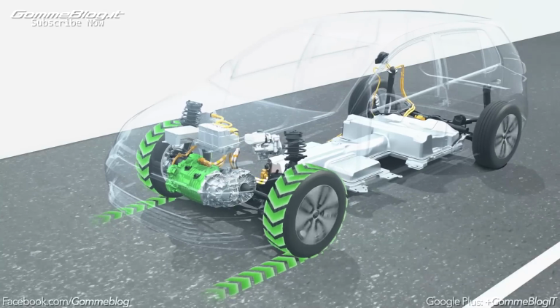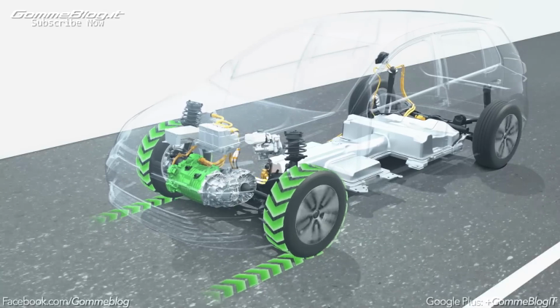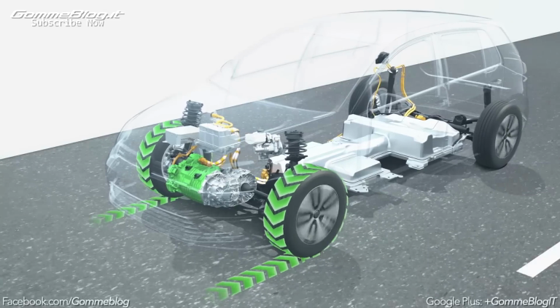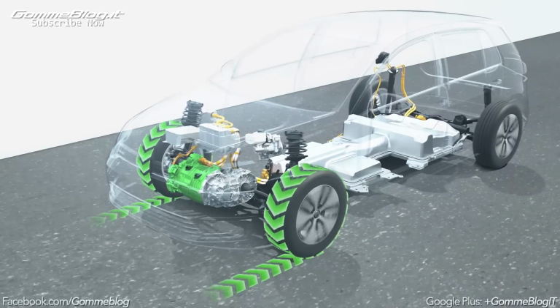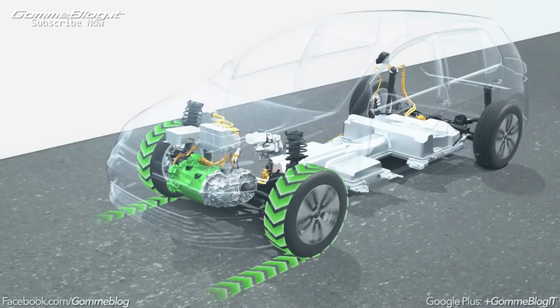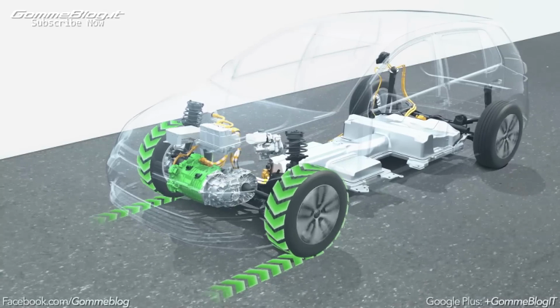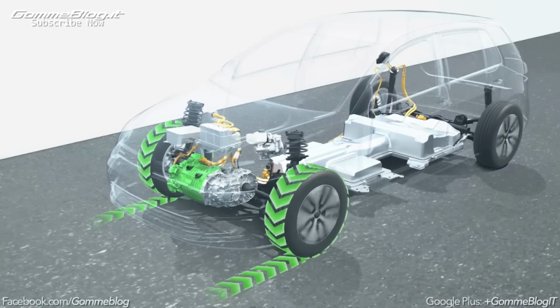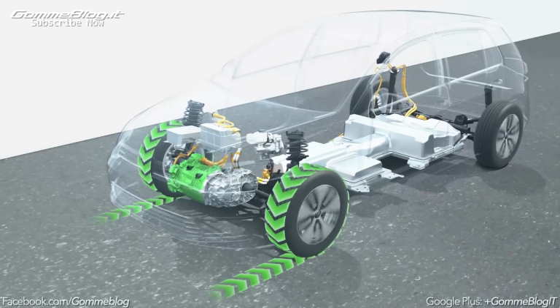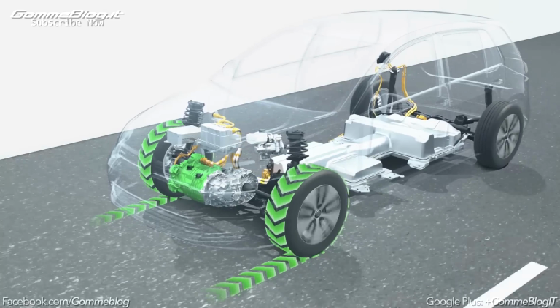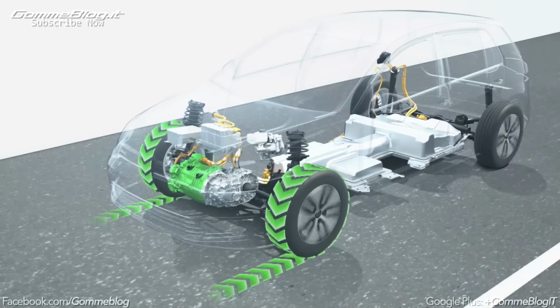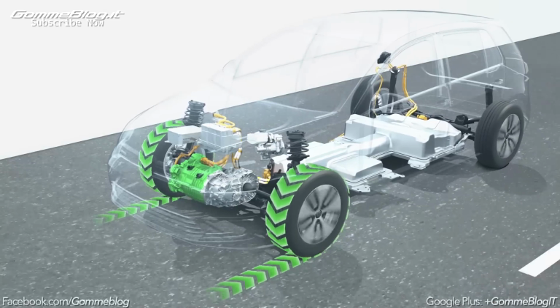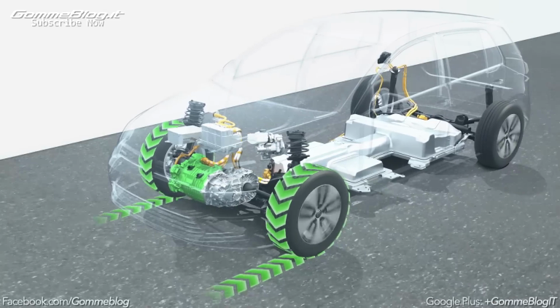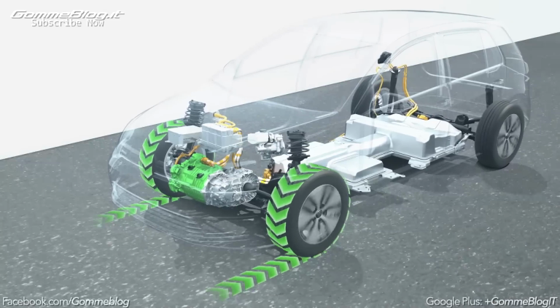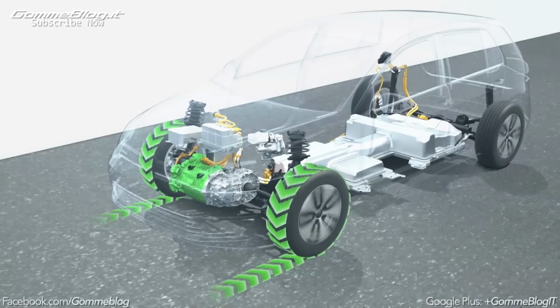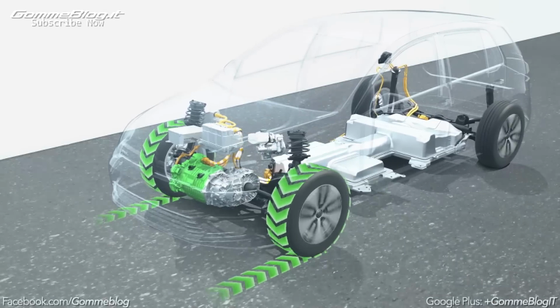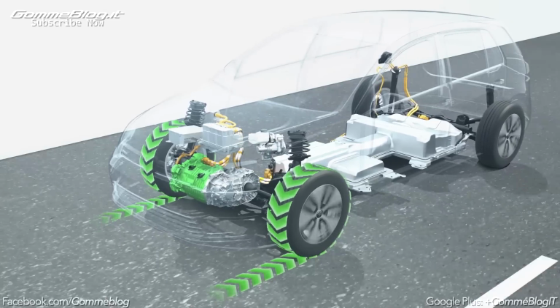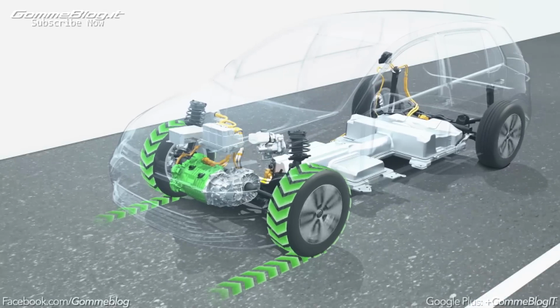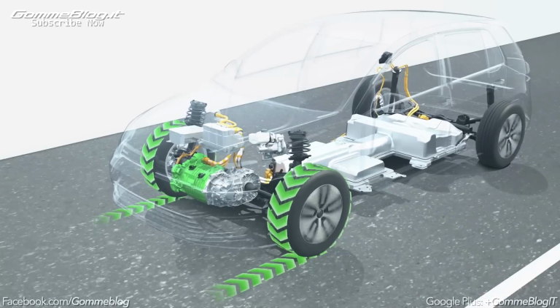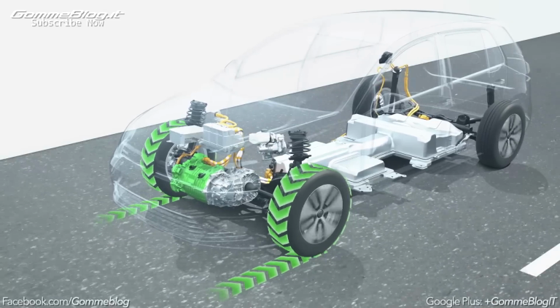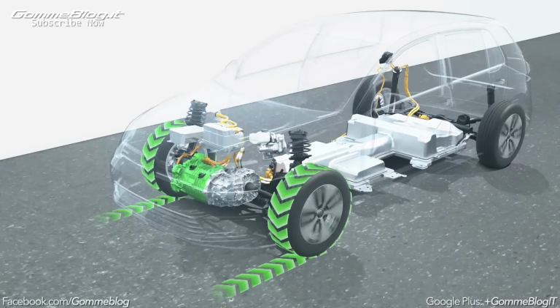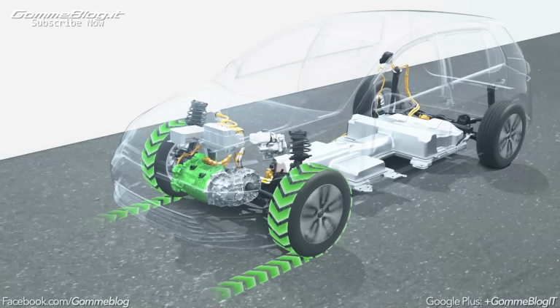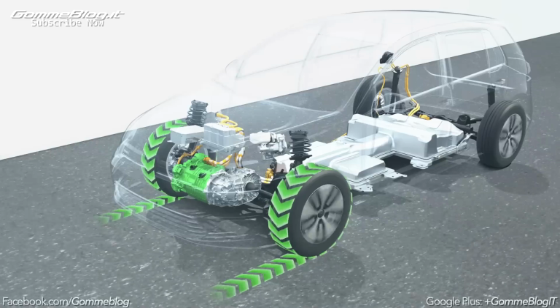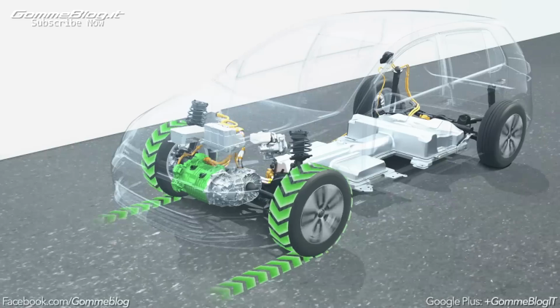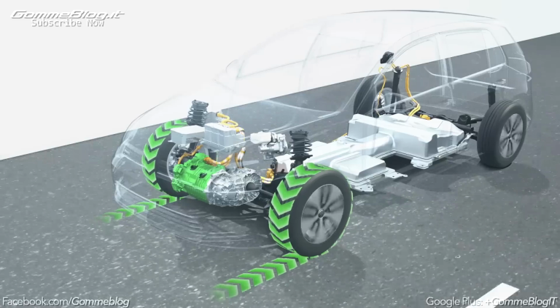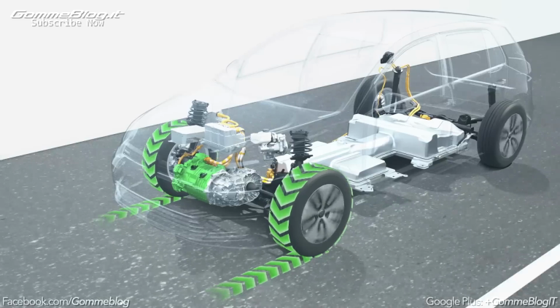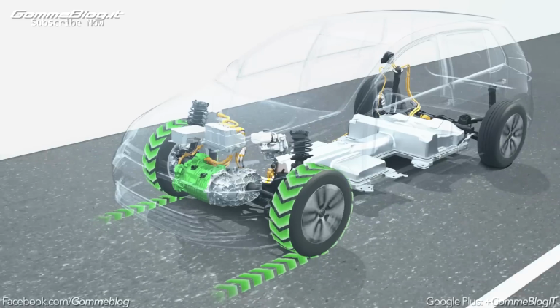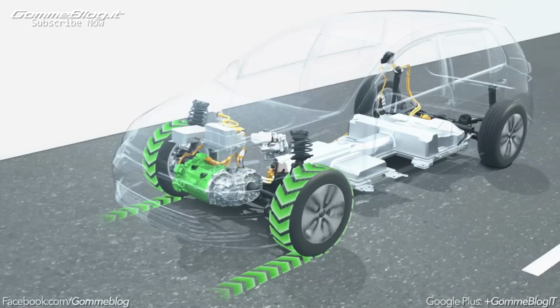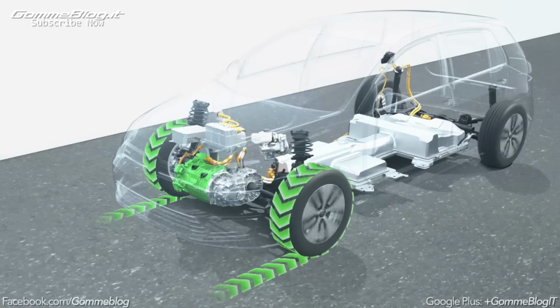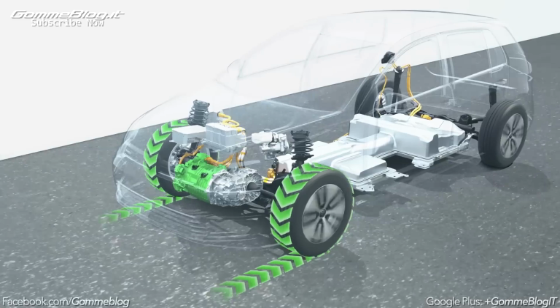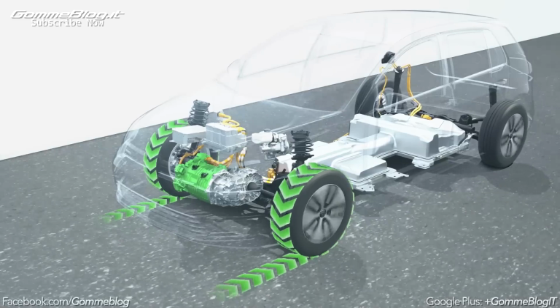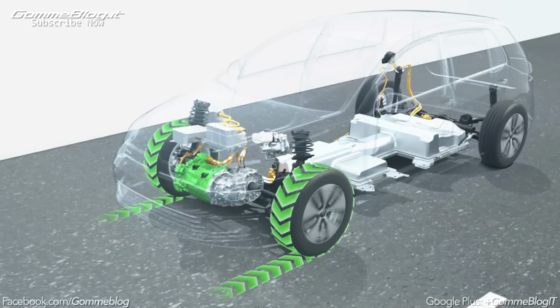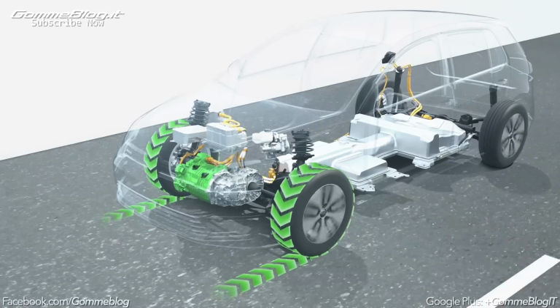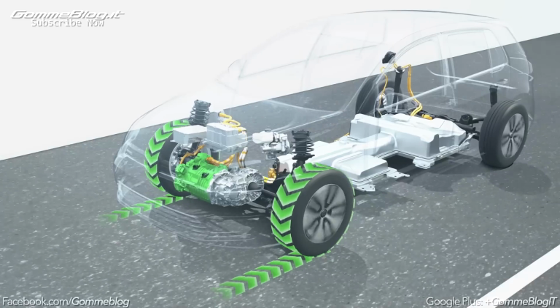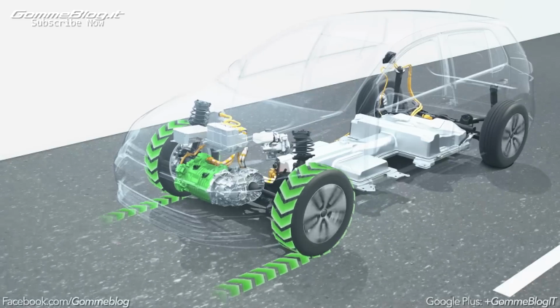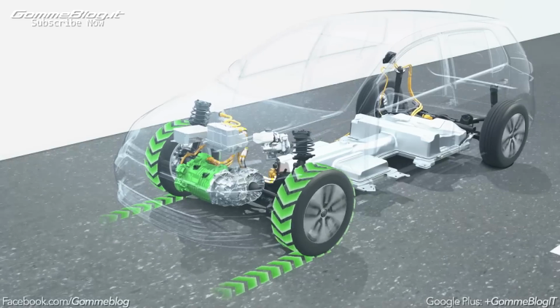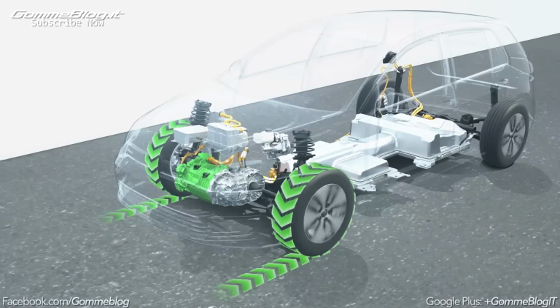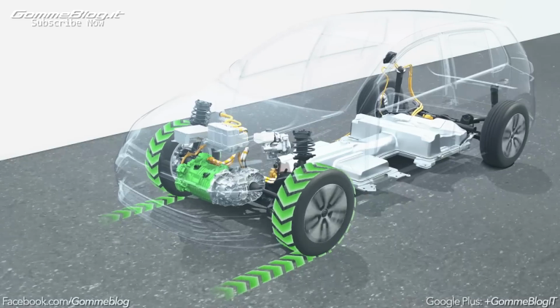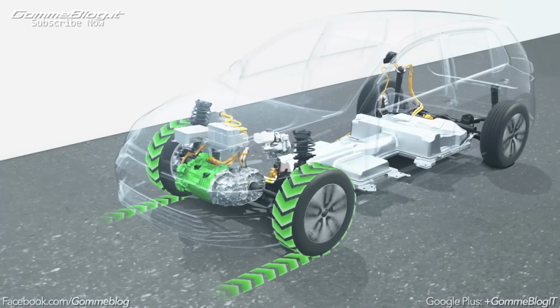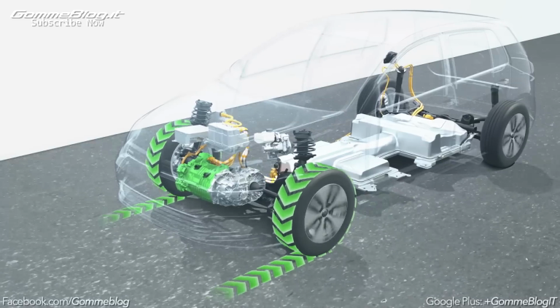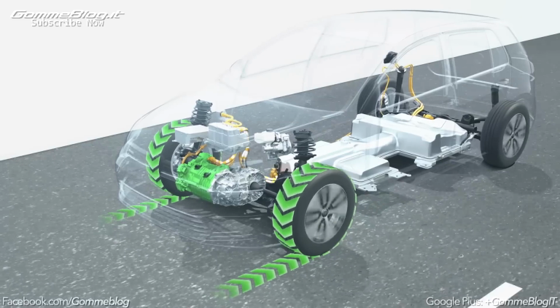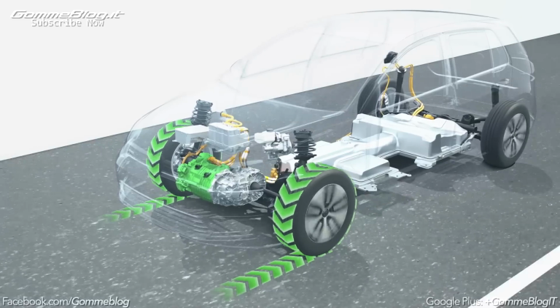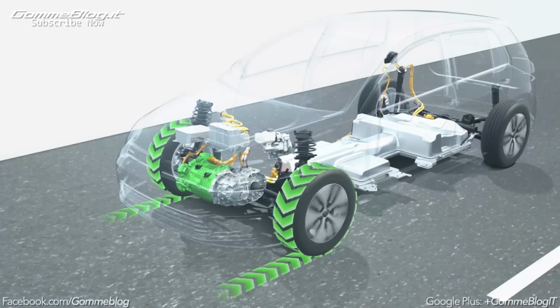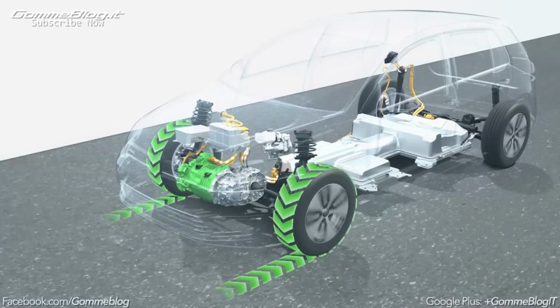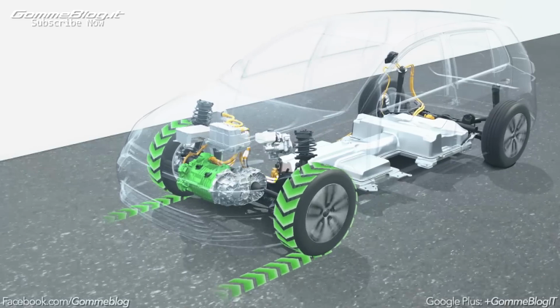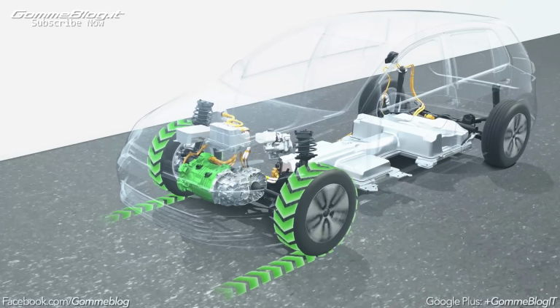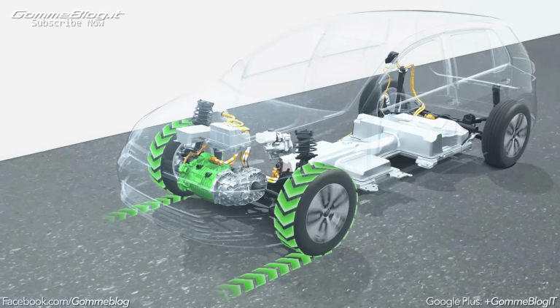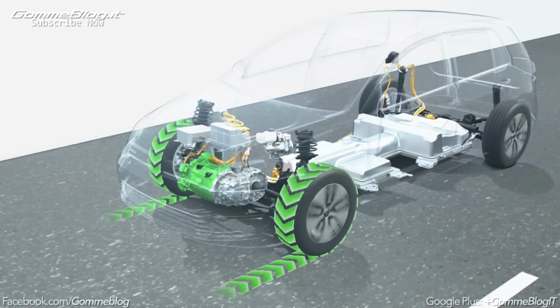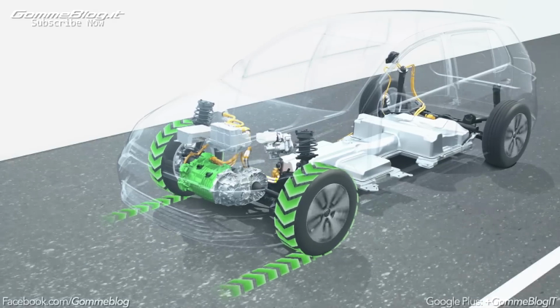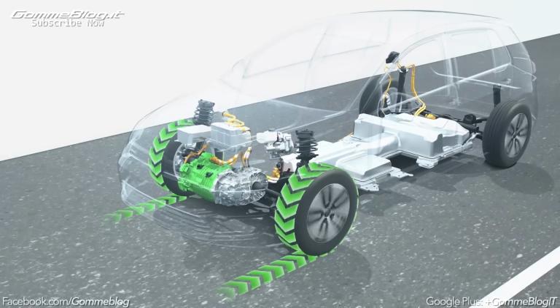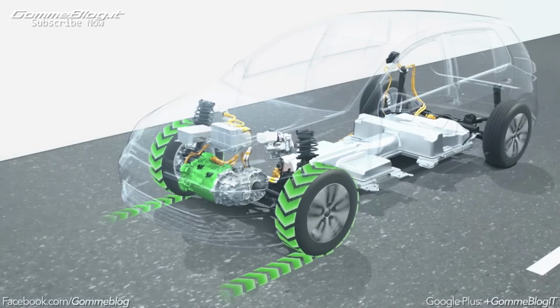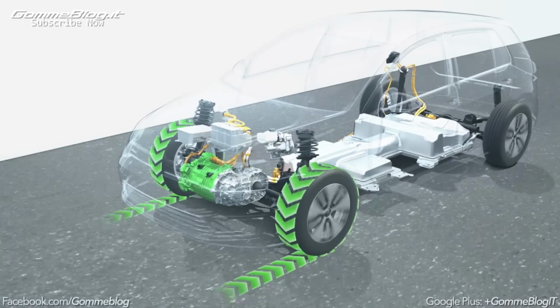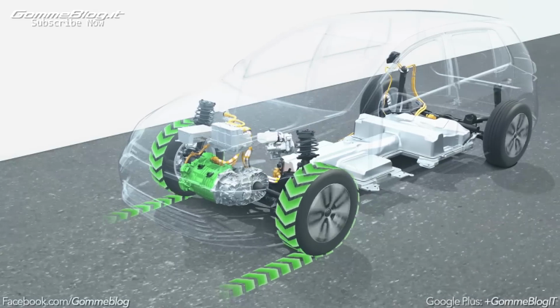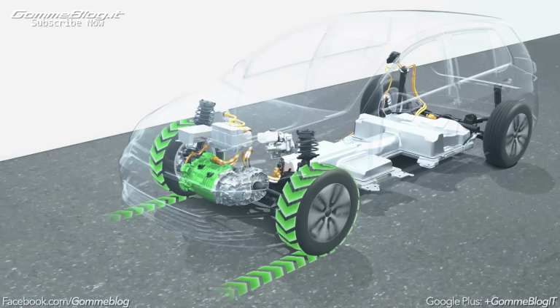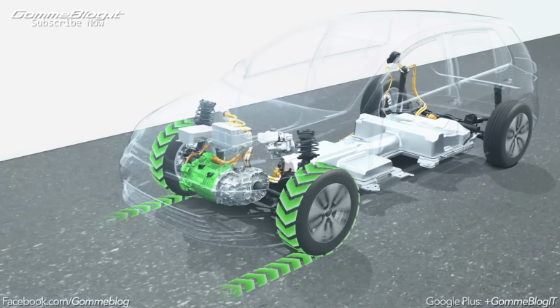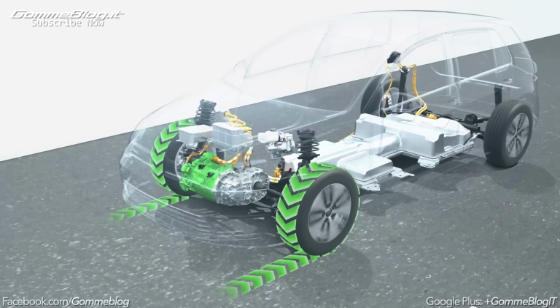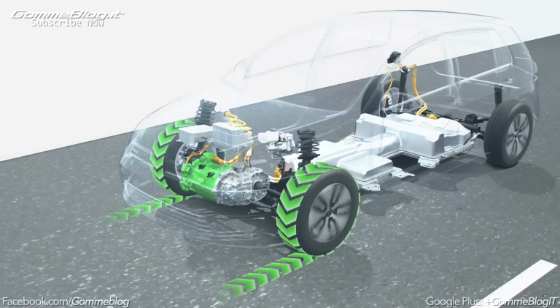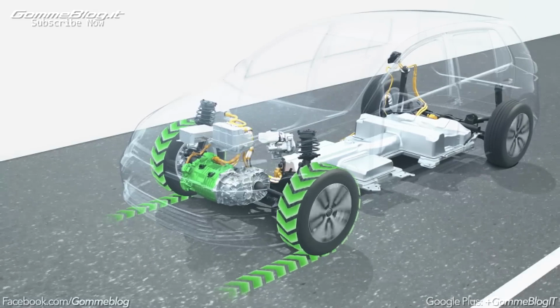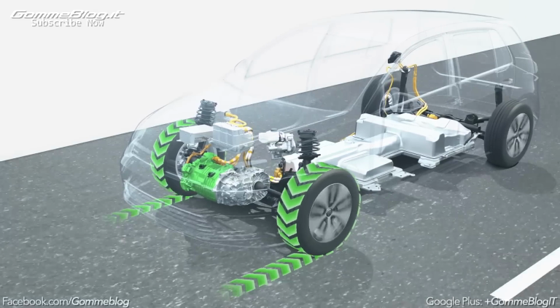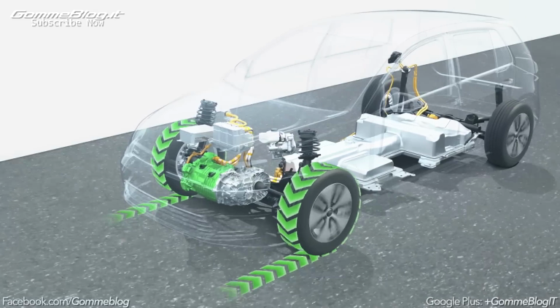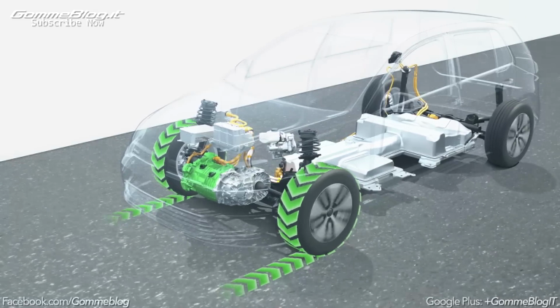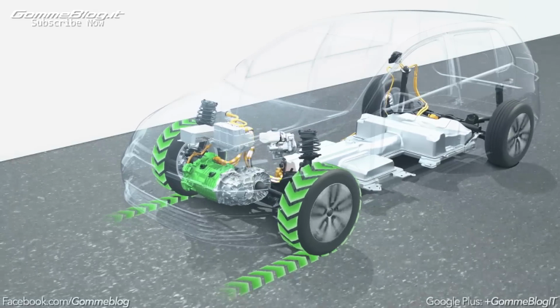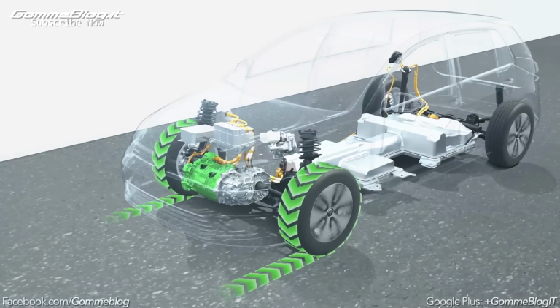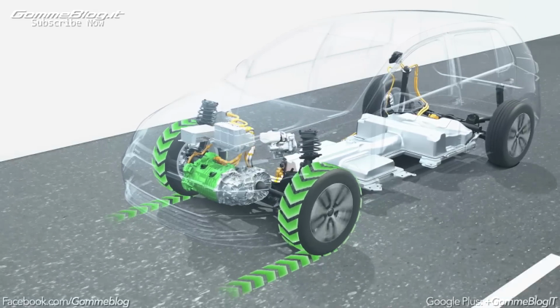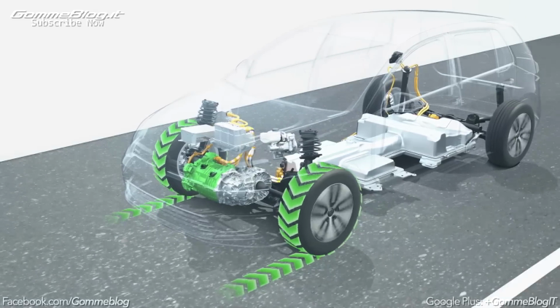The energy is recovered from the vehicle's movement, which is why this generation of electricity is called regenerative braking.